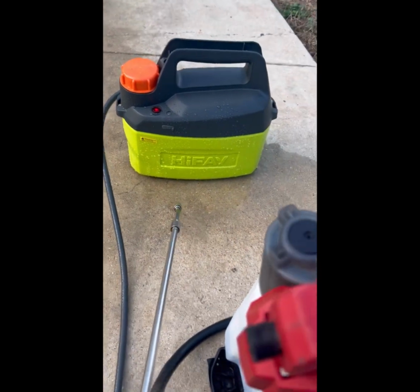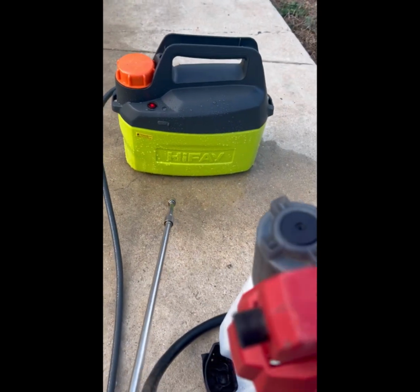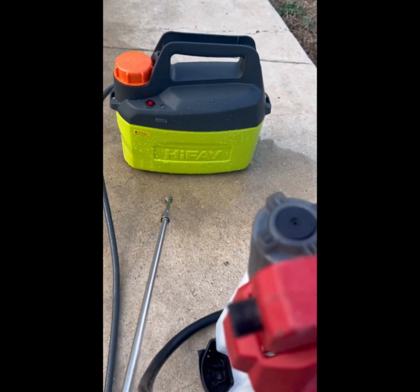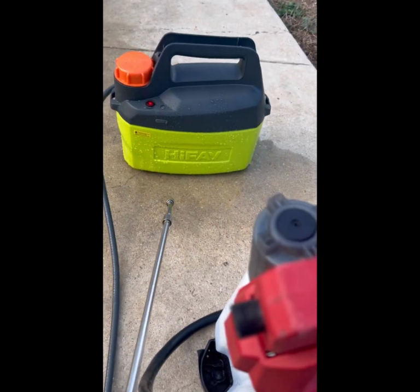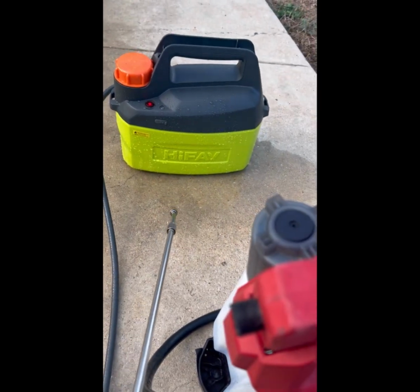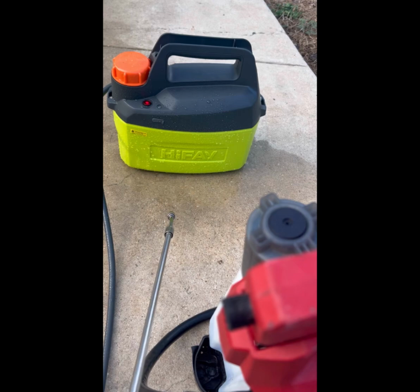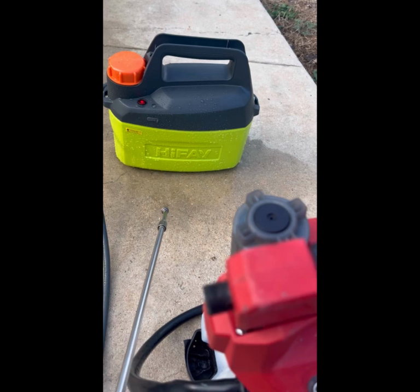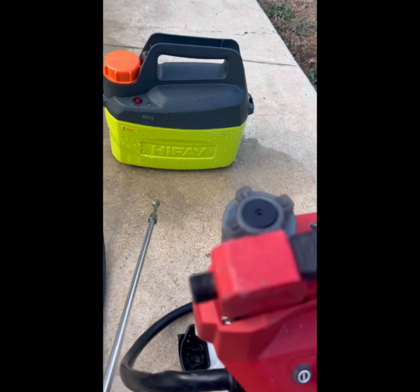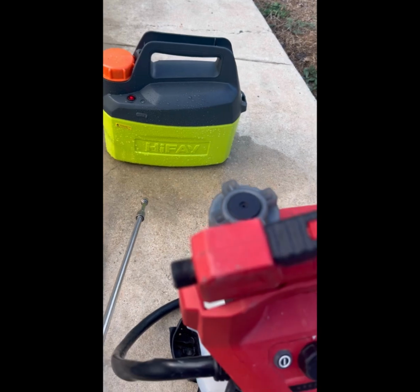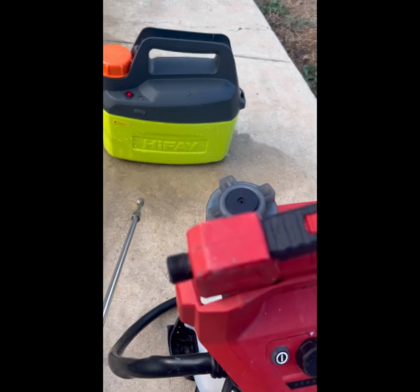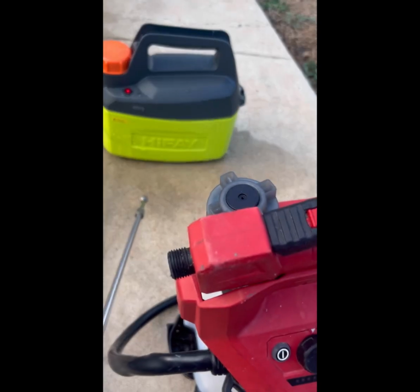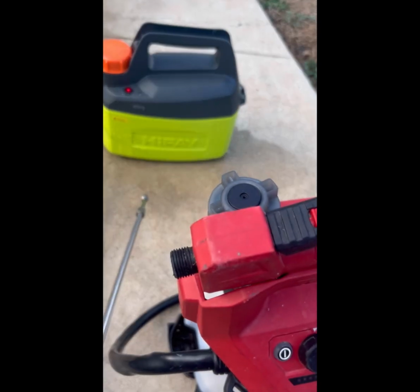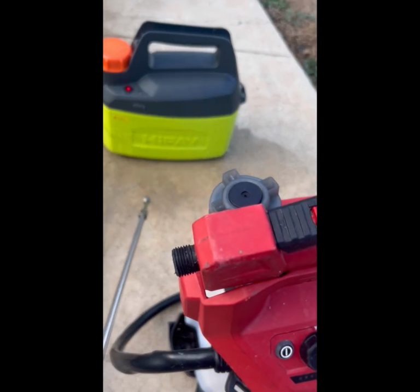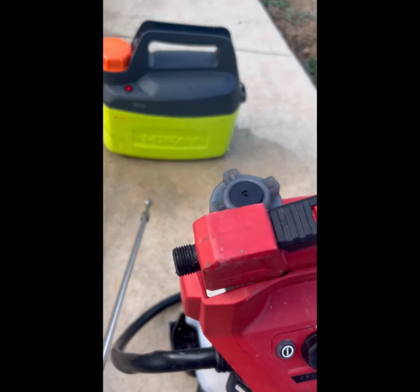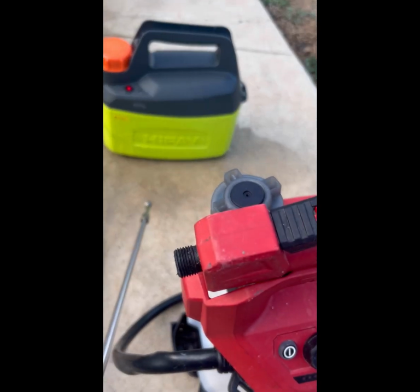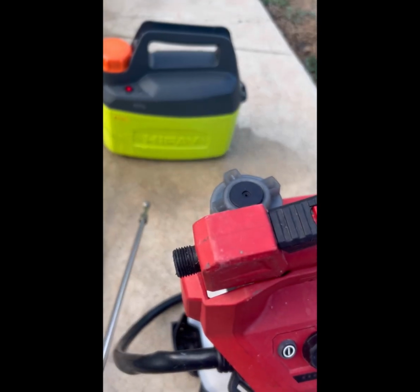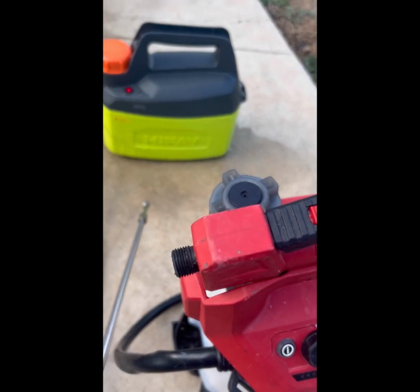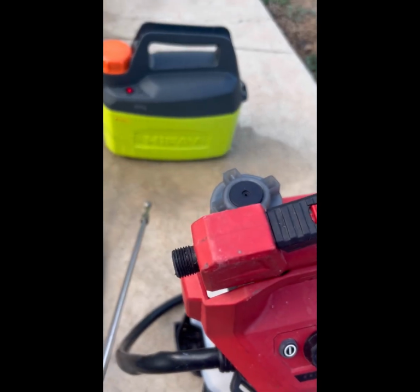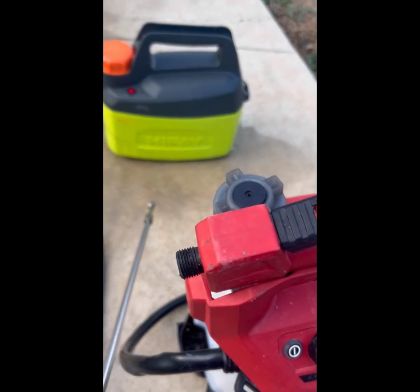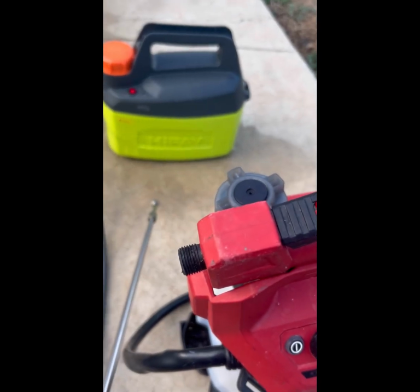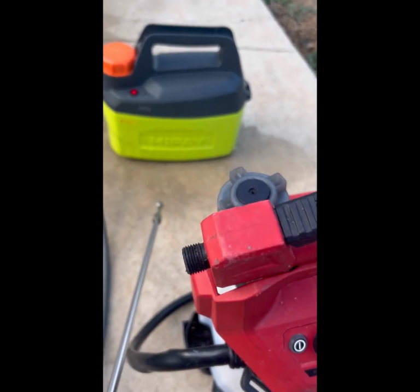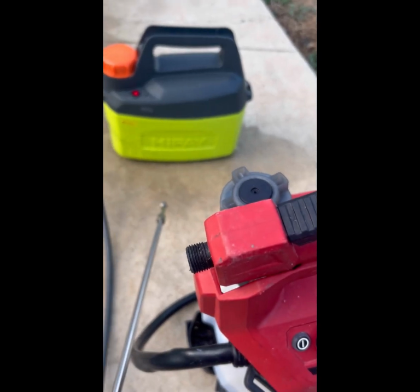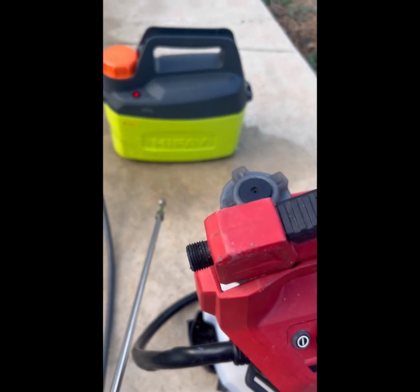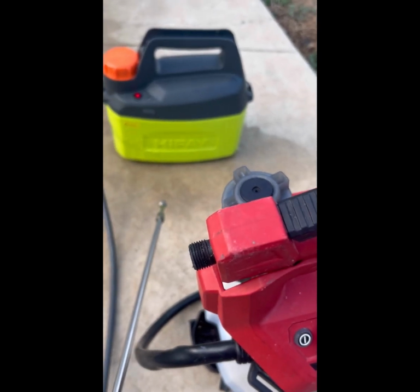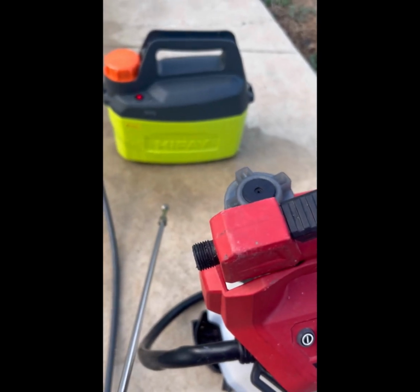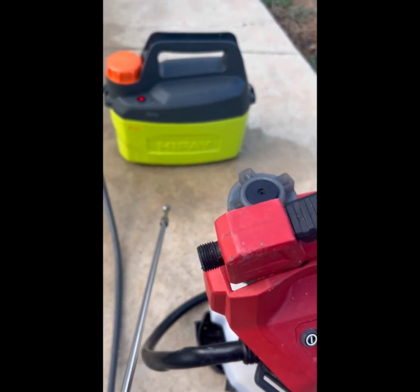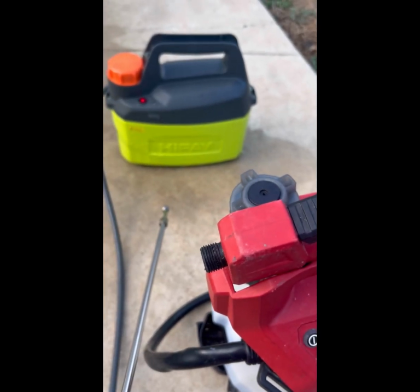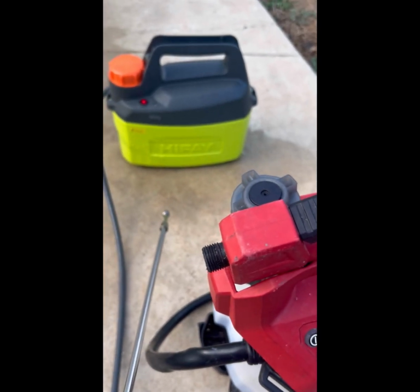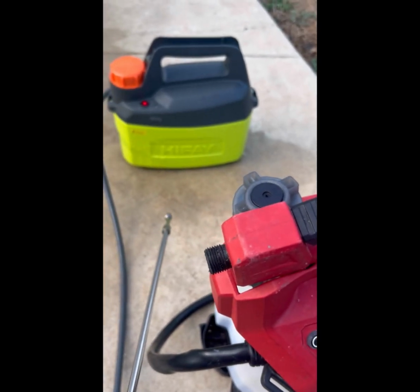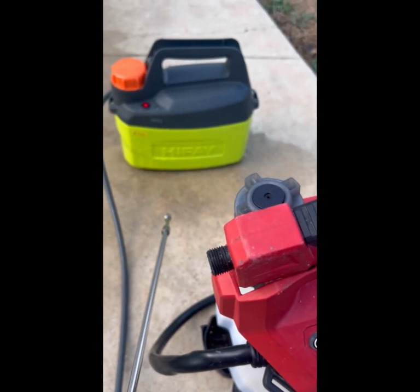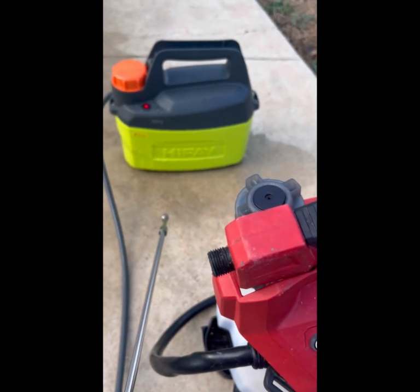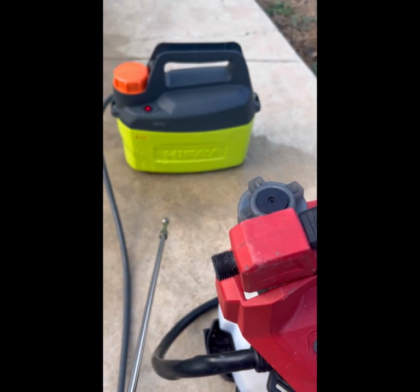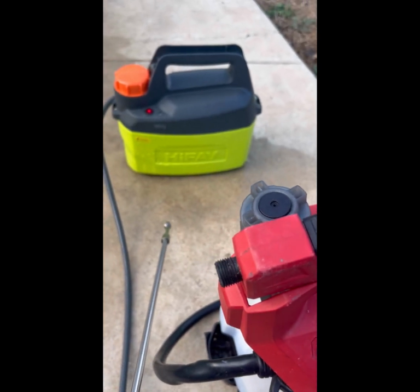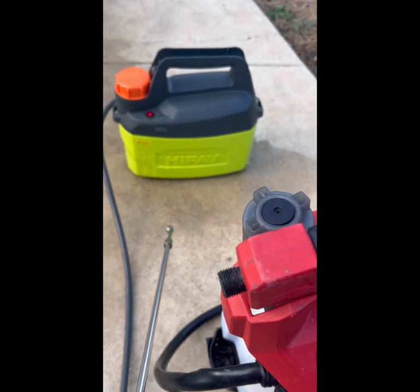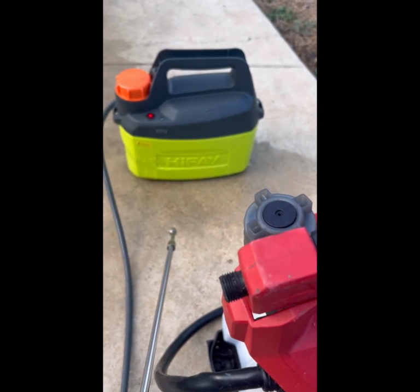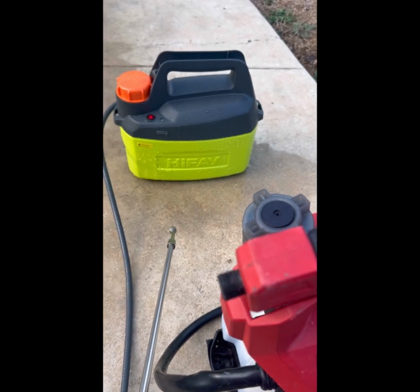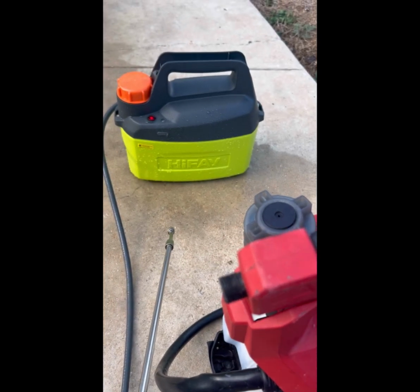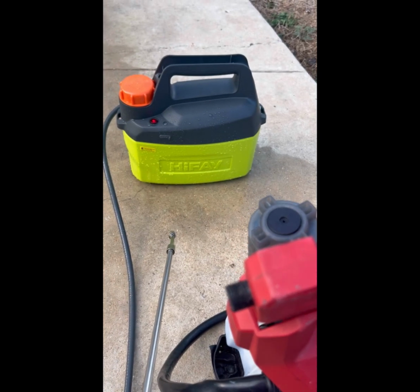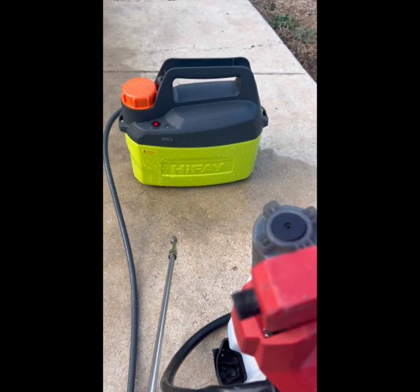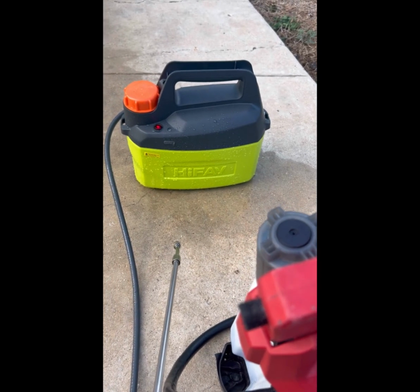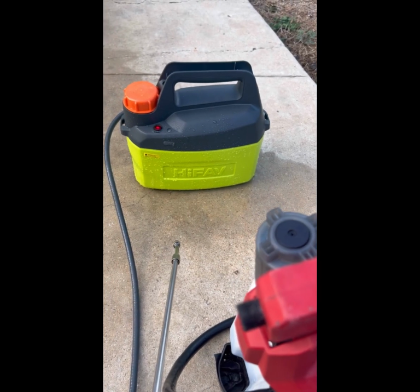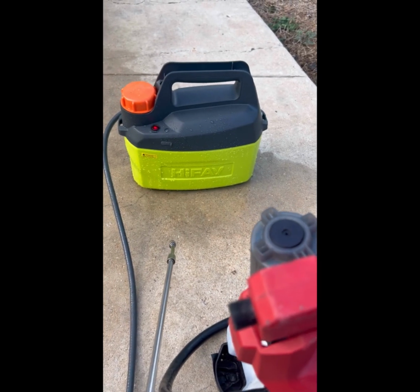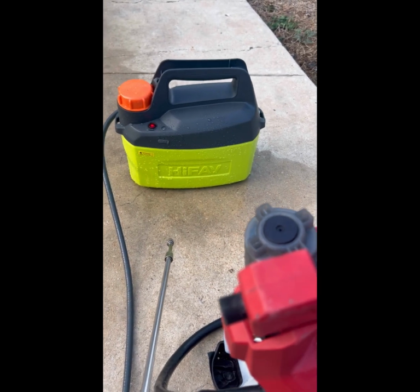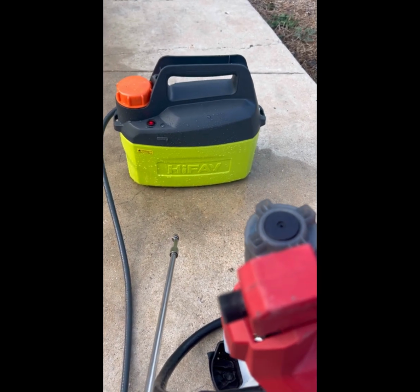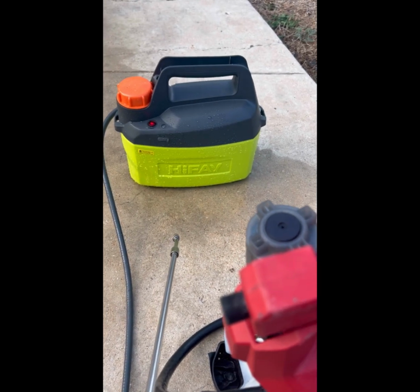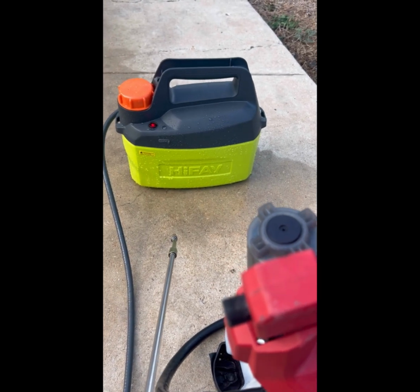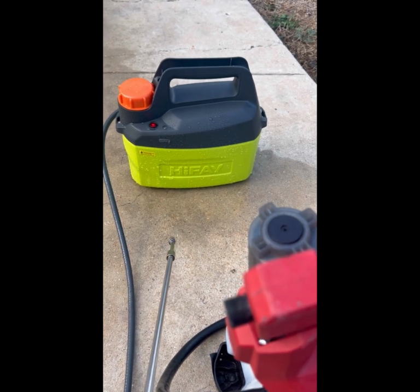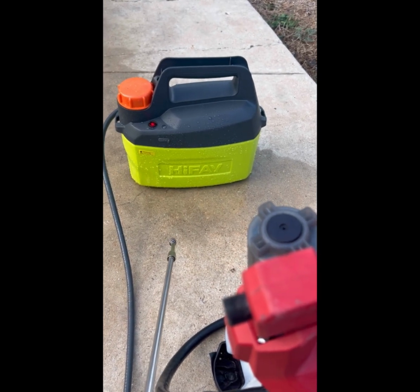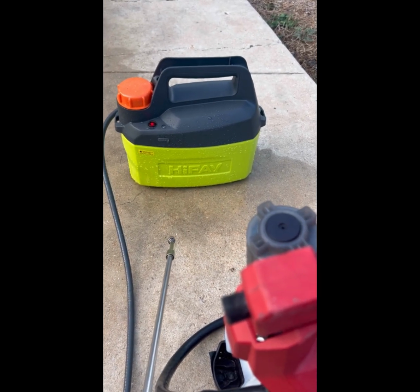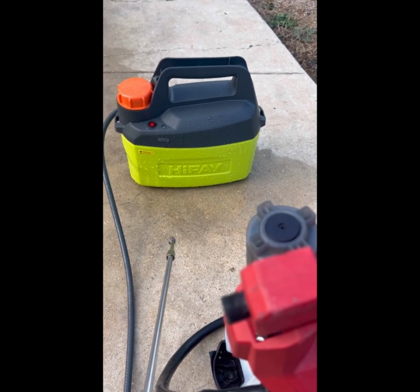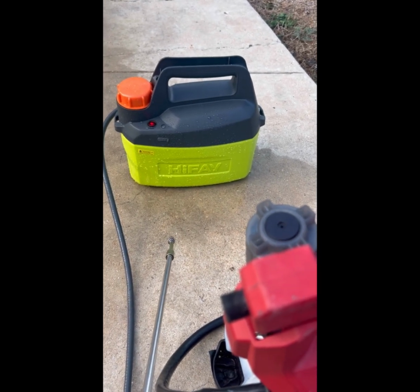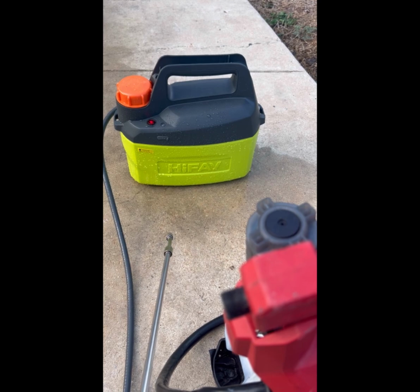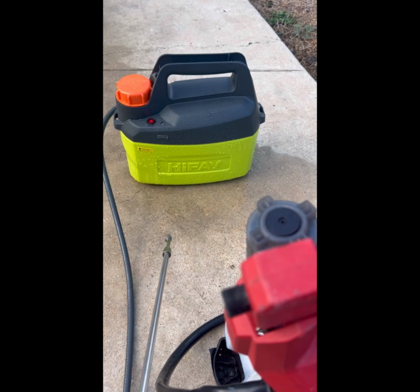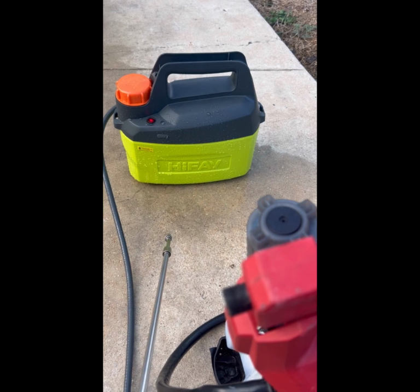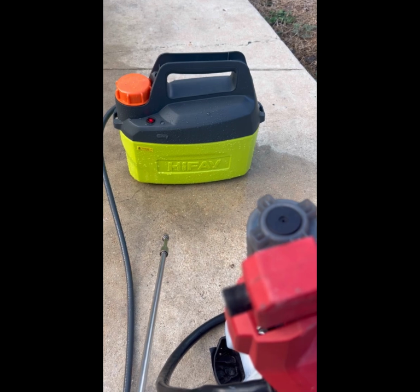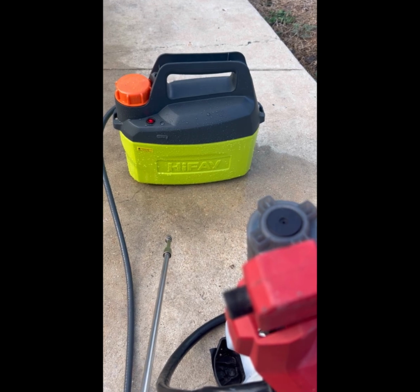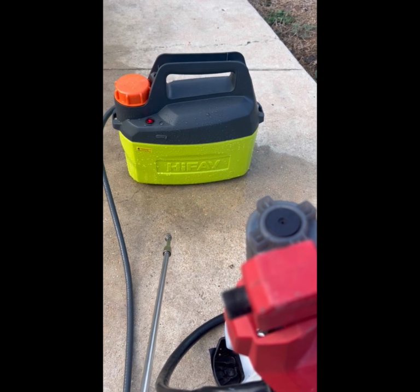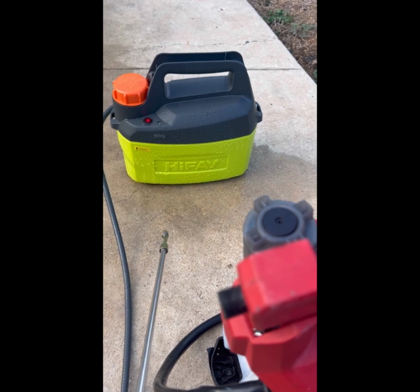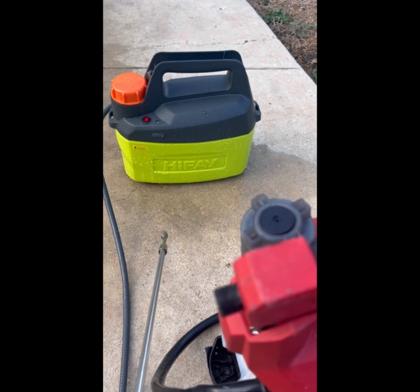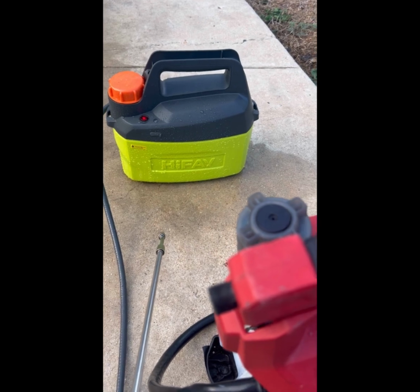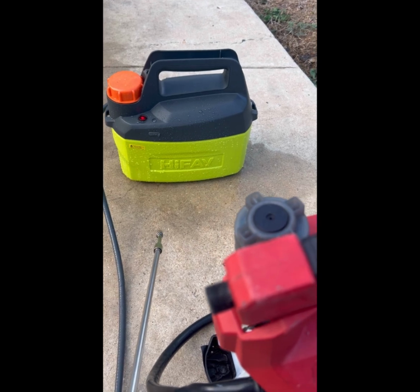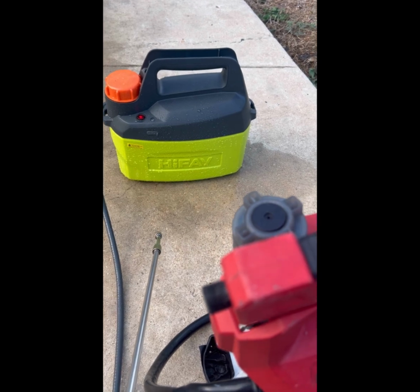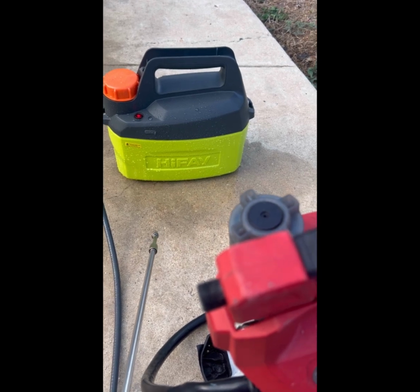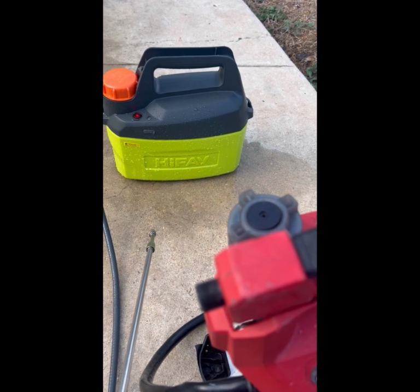Big price difference. Hopefully it can last — I've got to make sure I rinse it after every use.